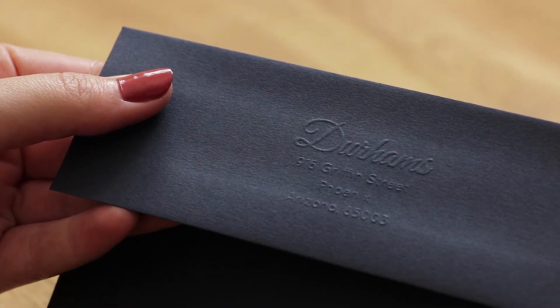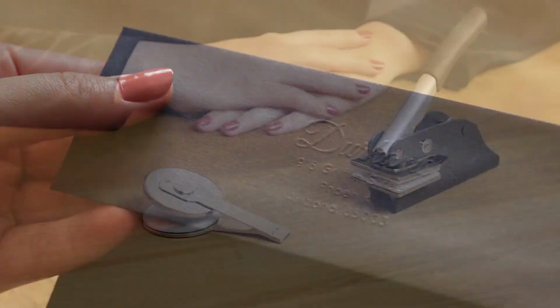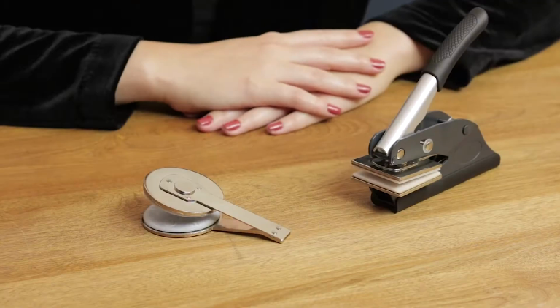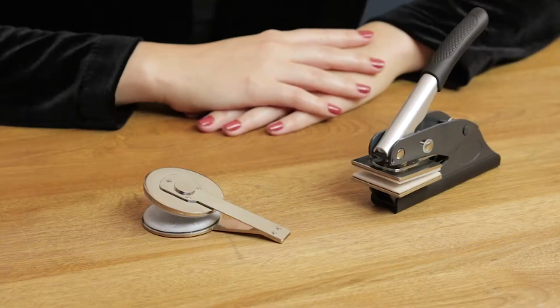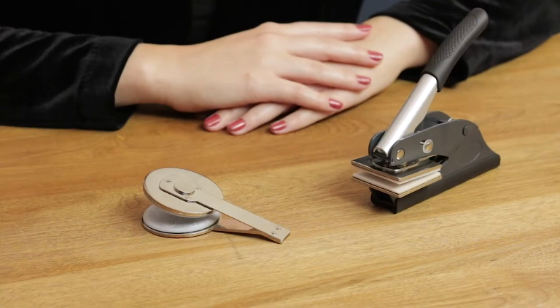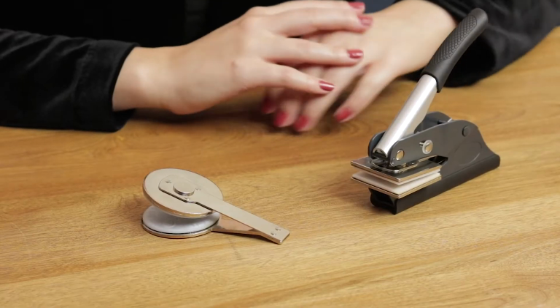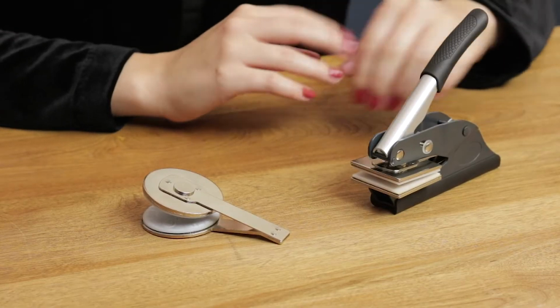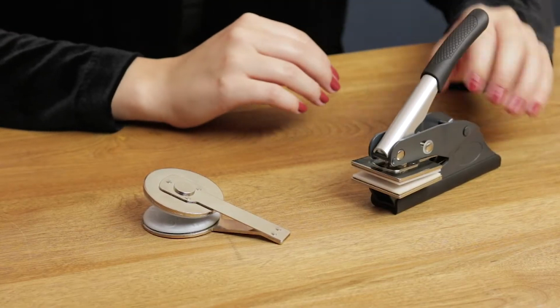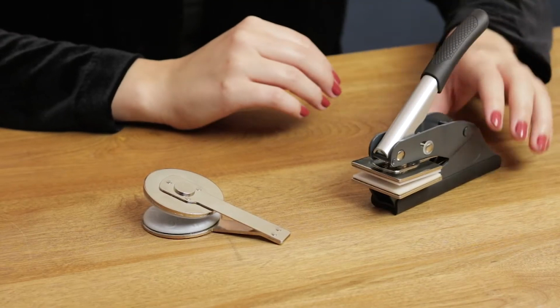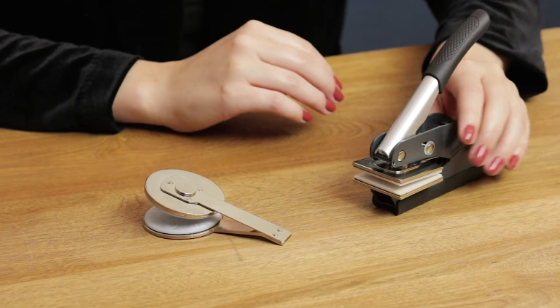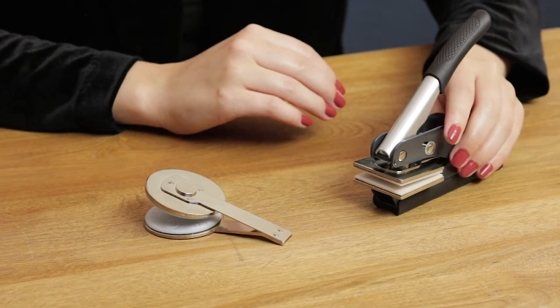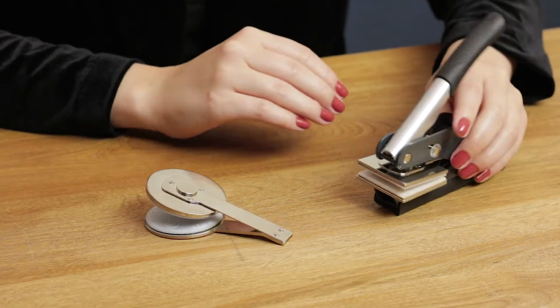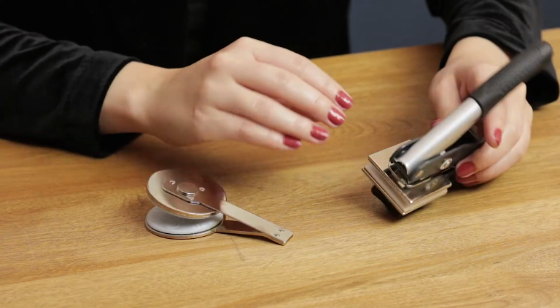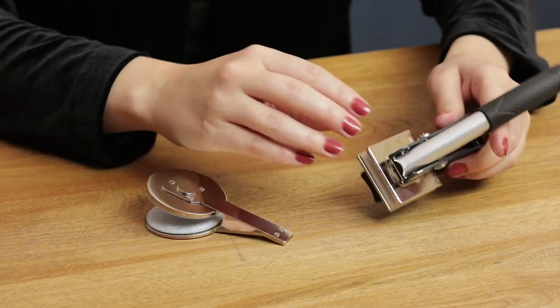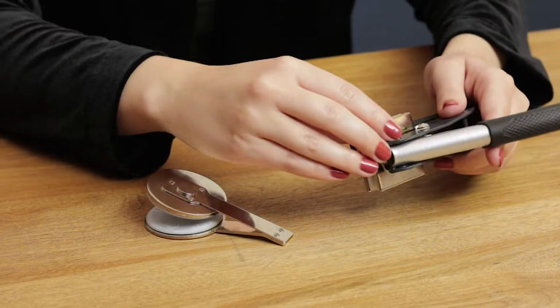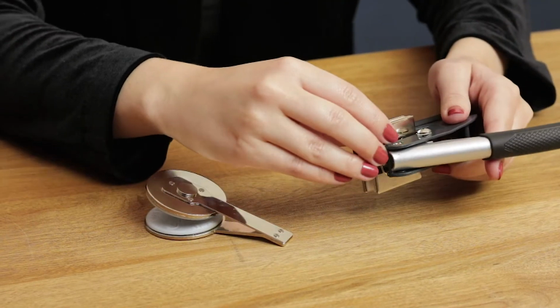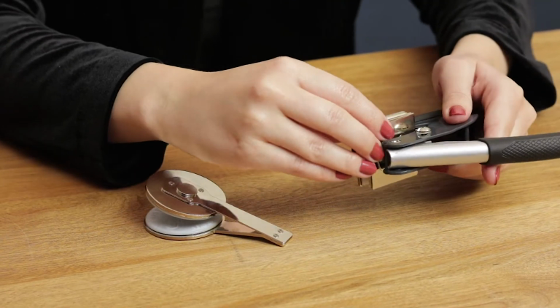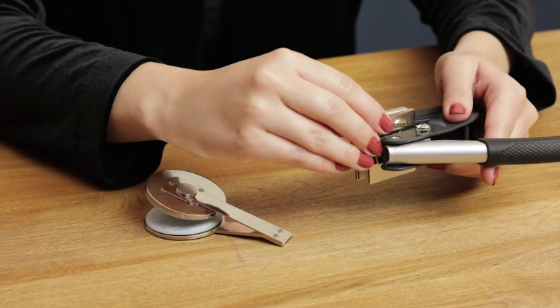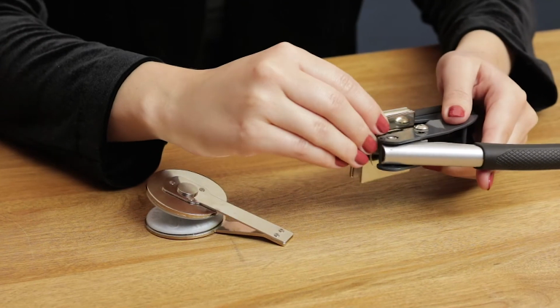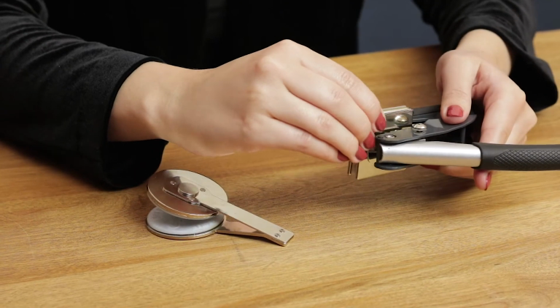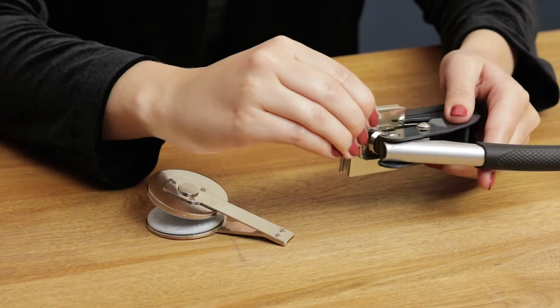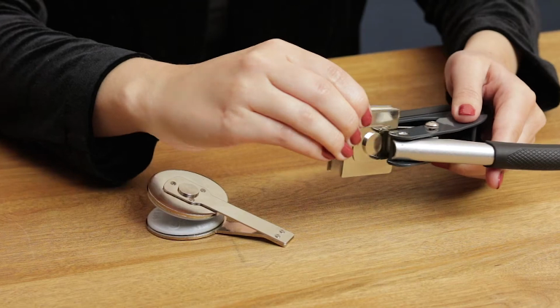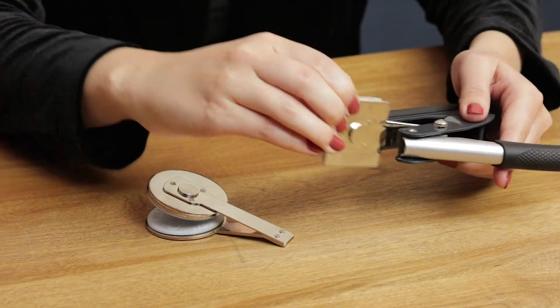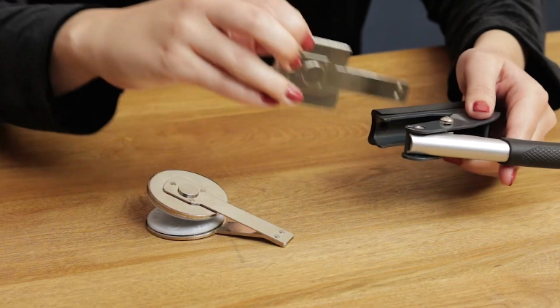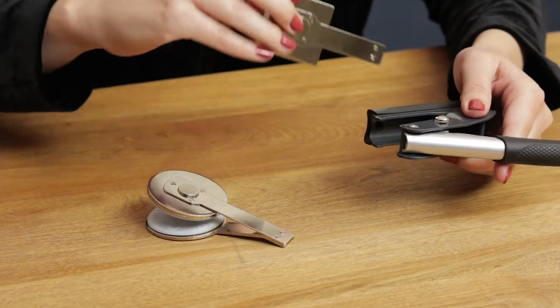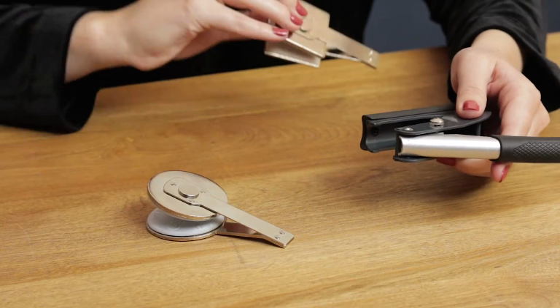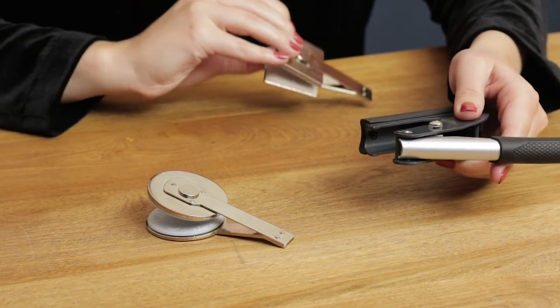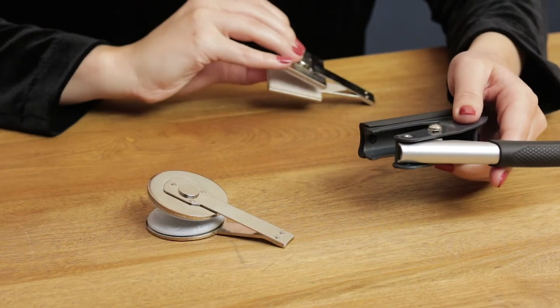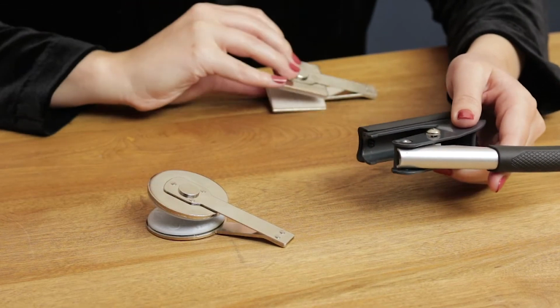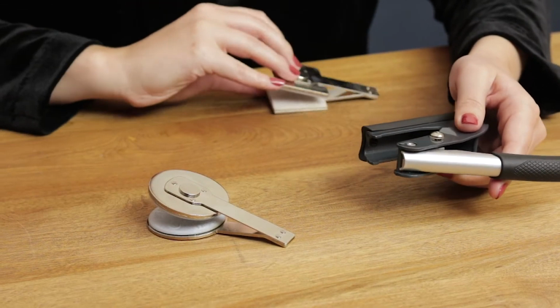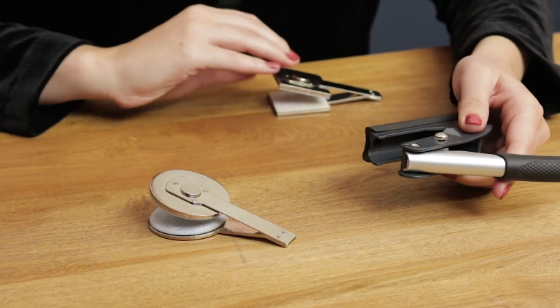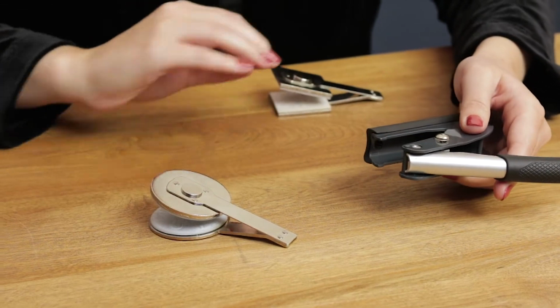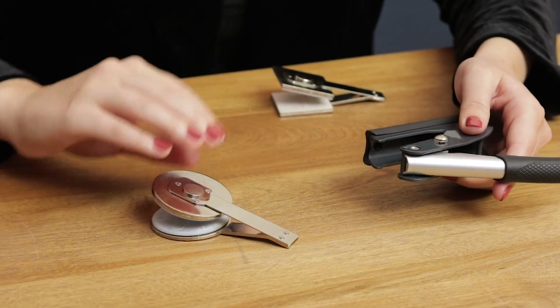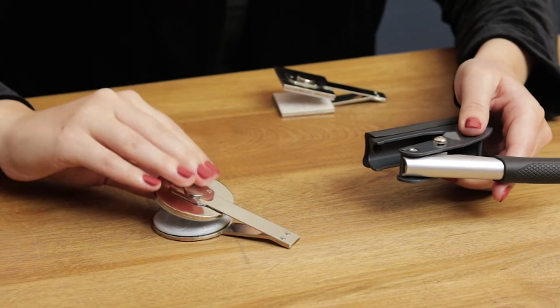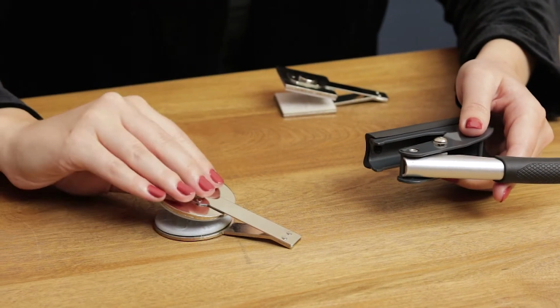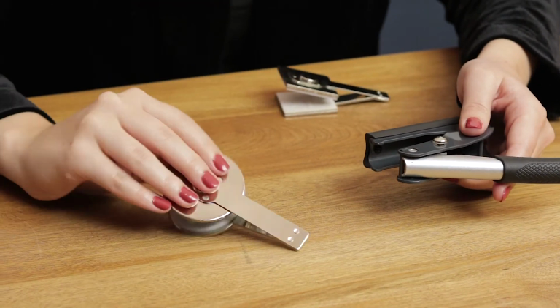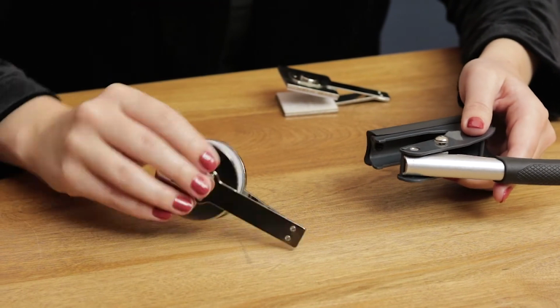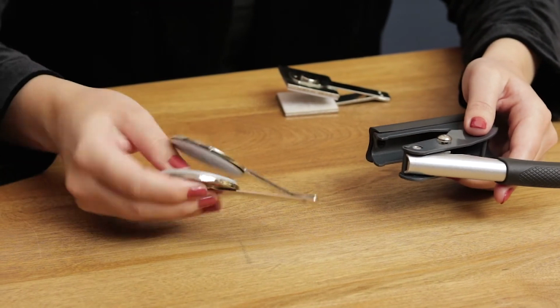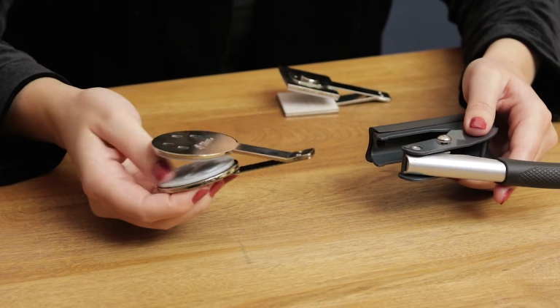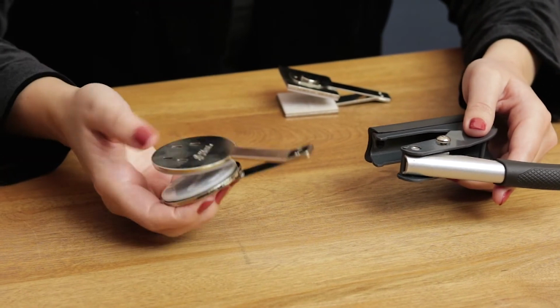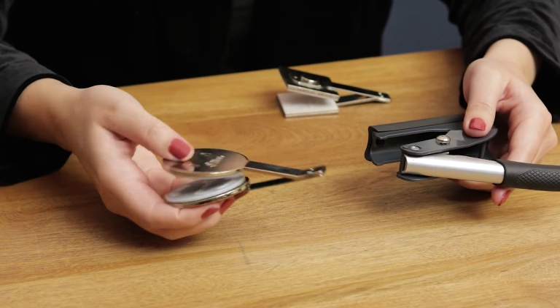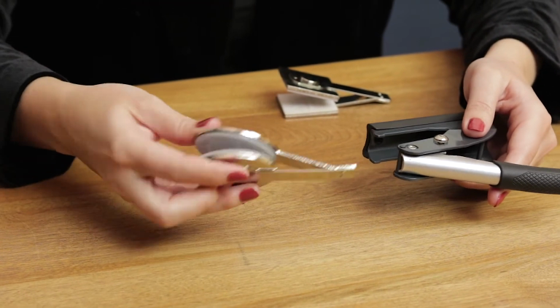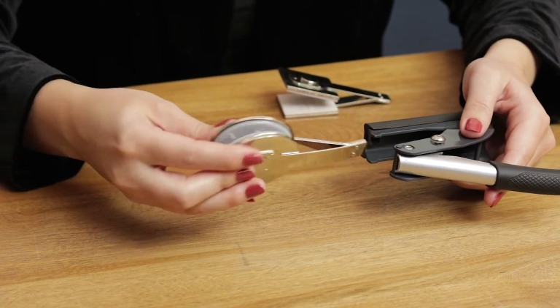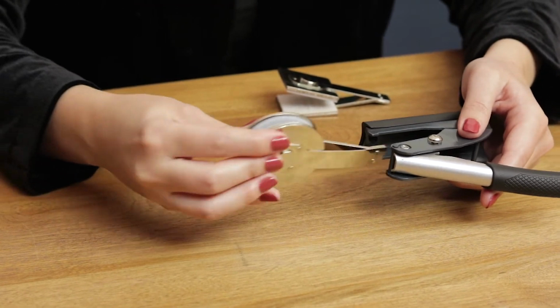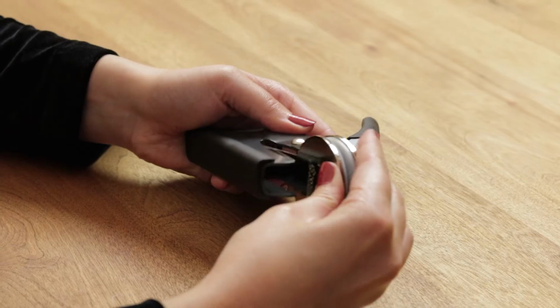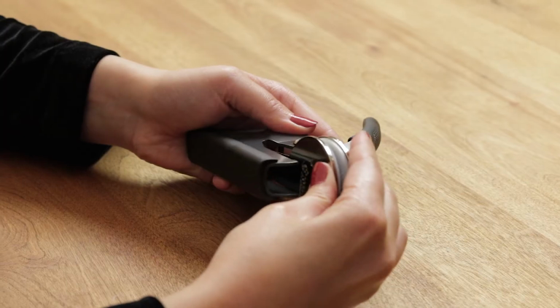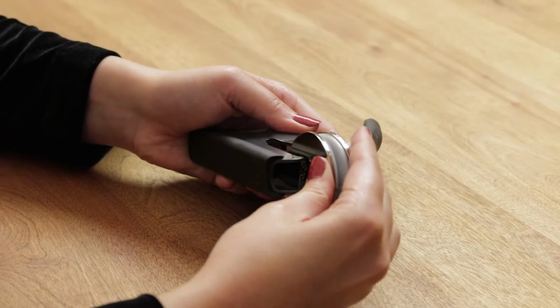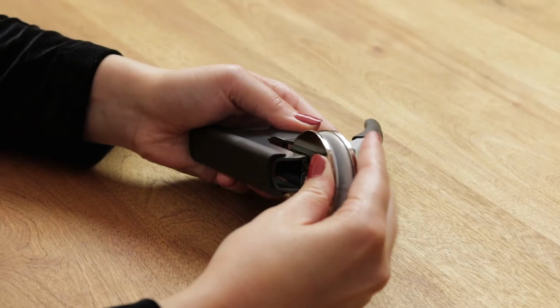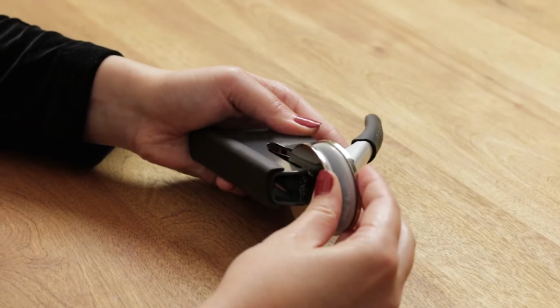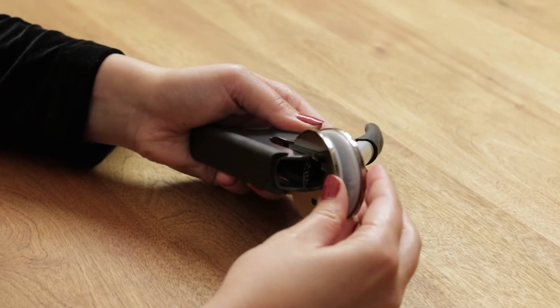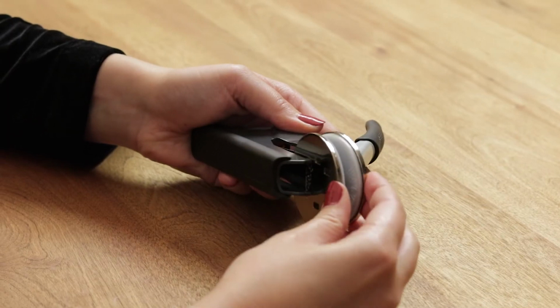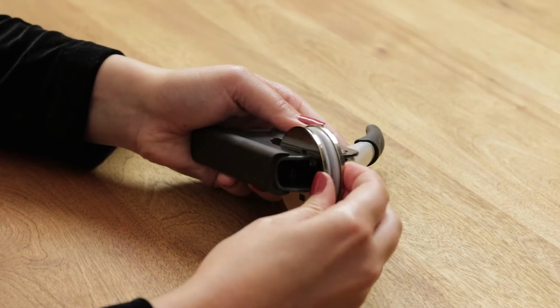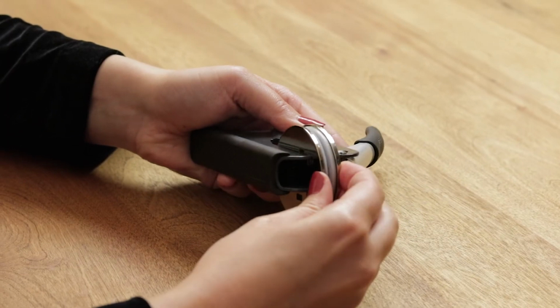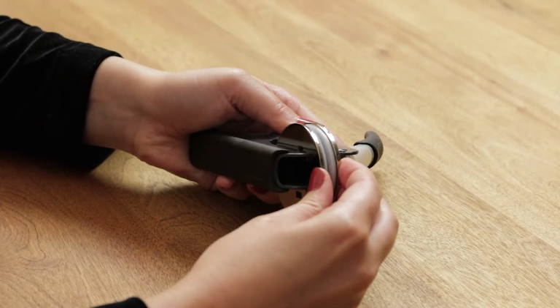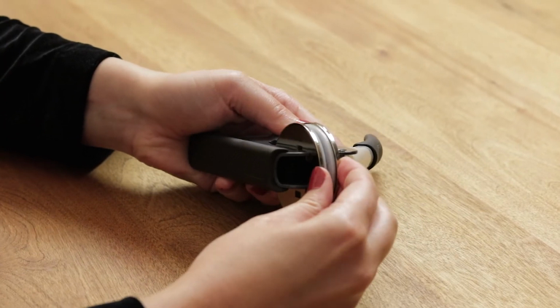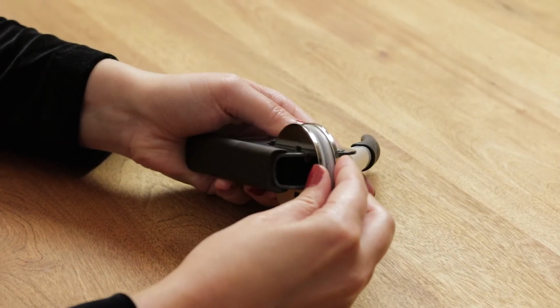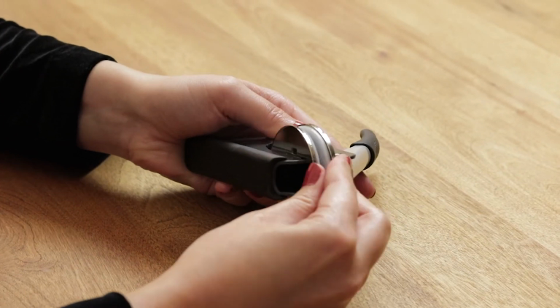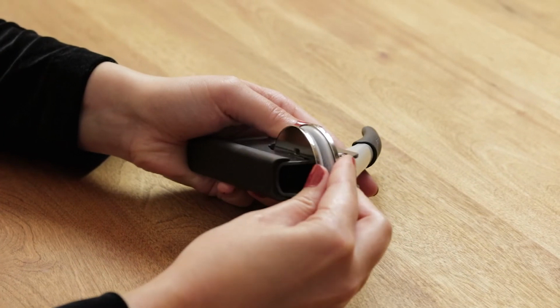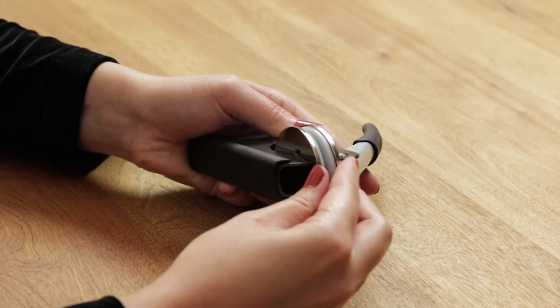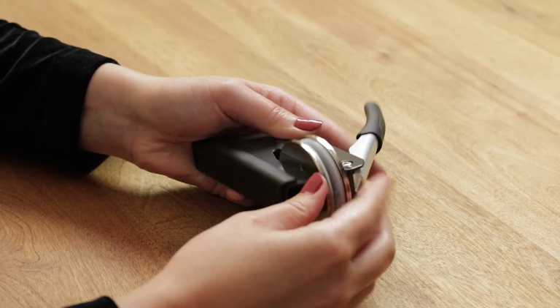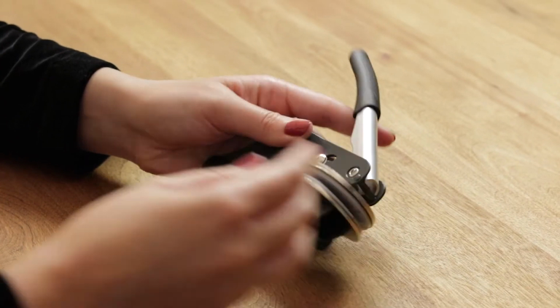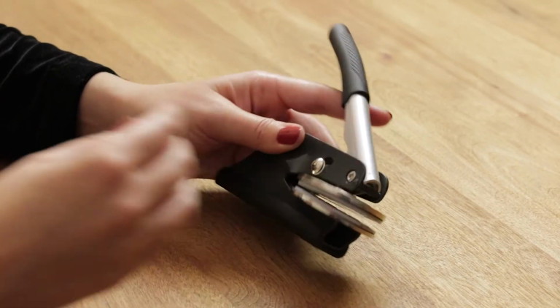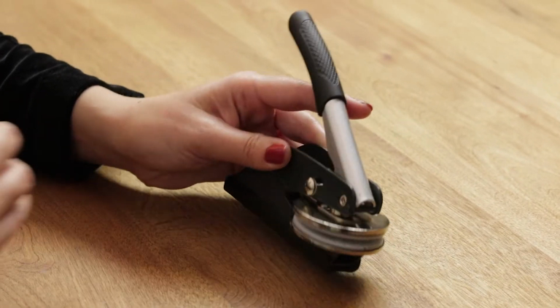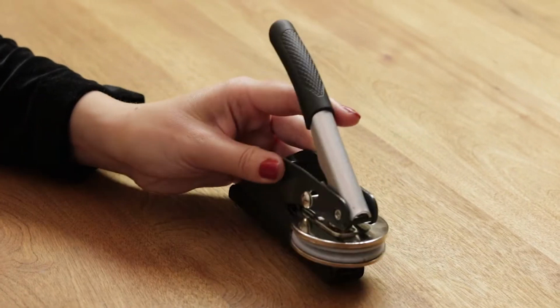To swap out designs, pinch the die plate and pull it out of the embosser, and then repeat the process for assembling.